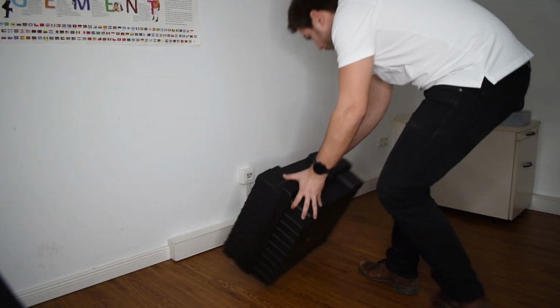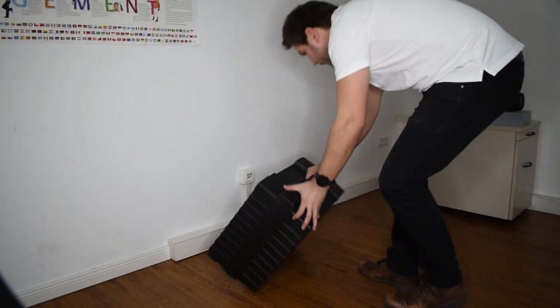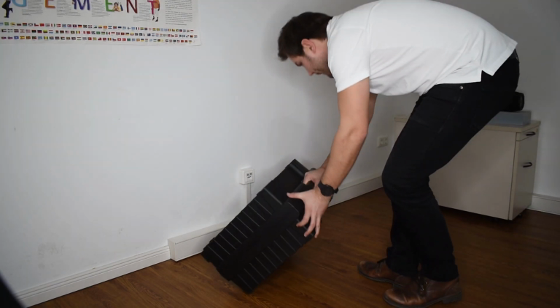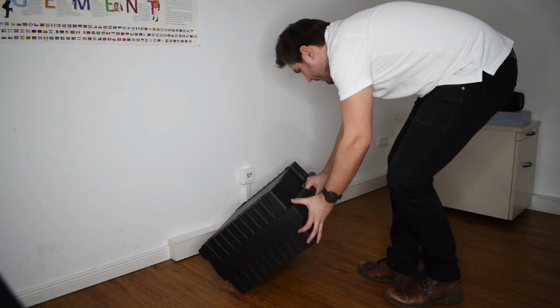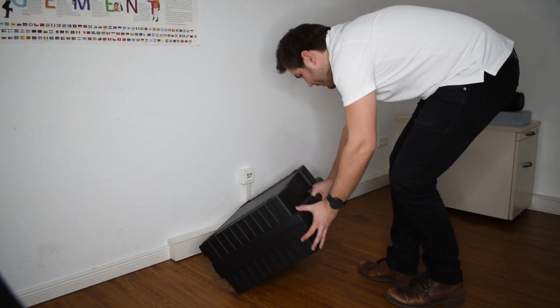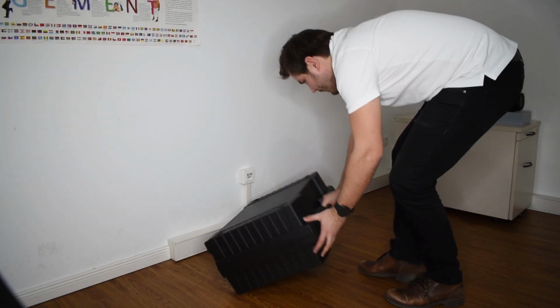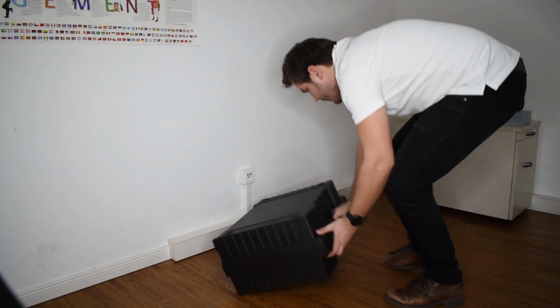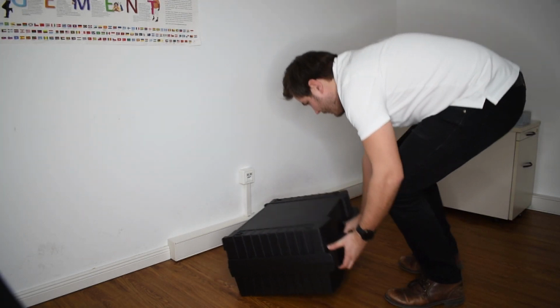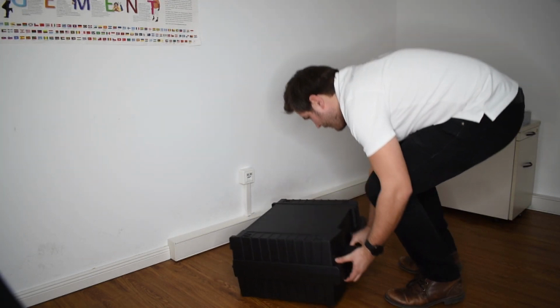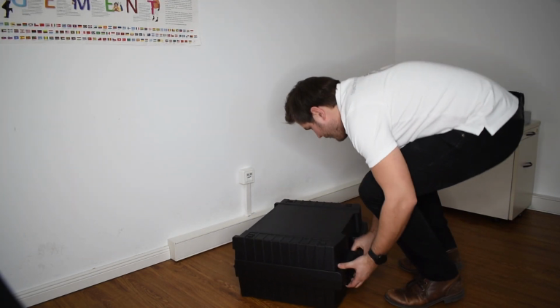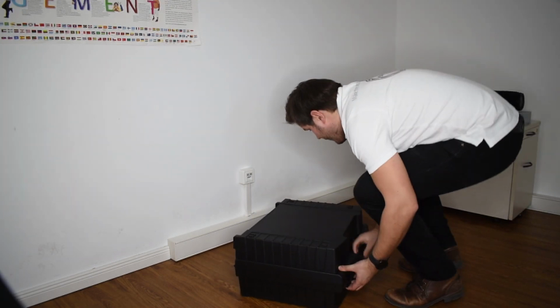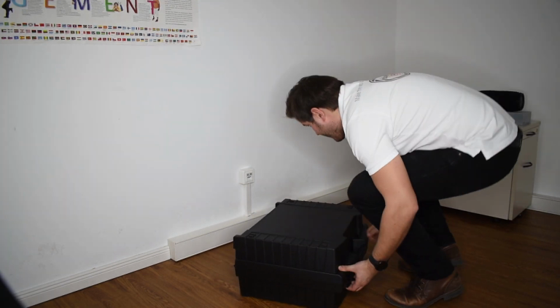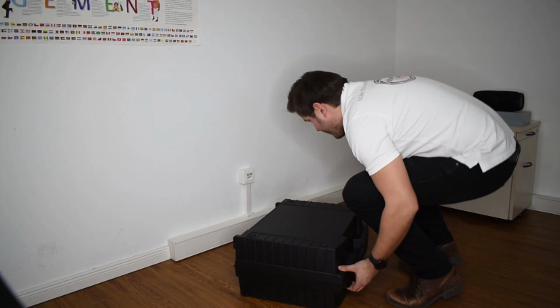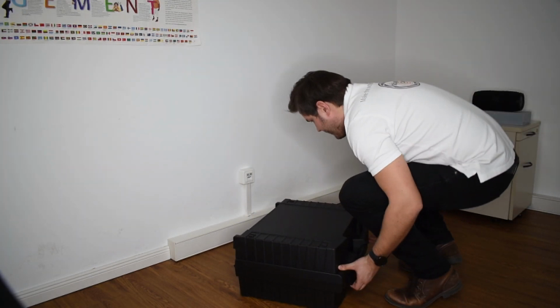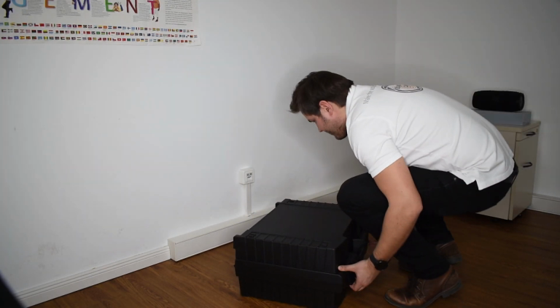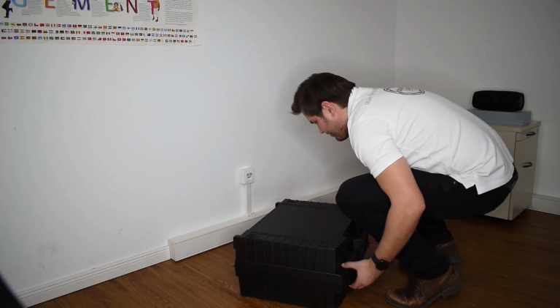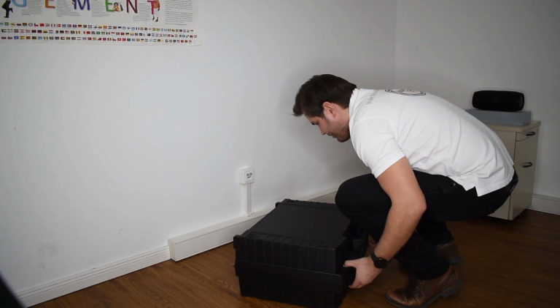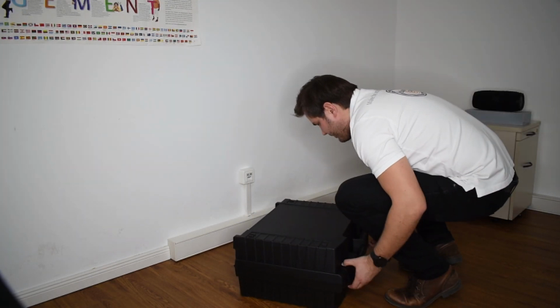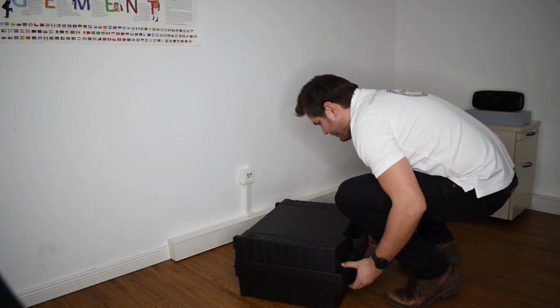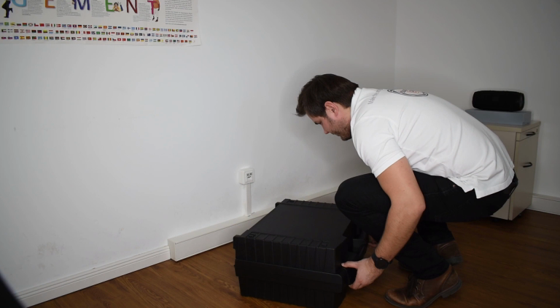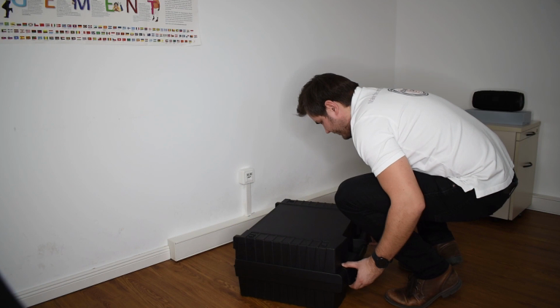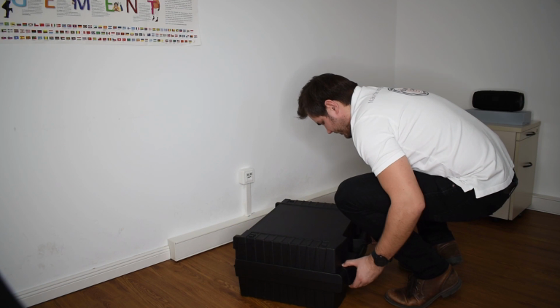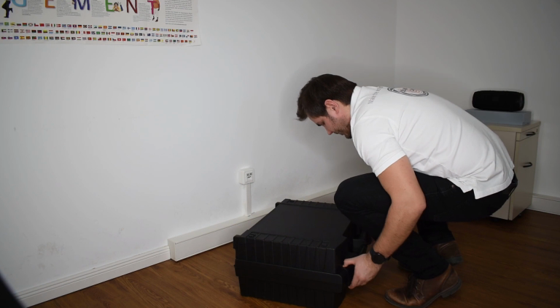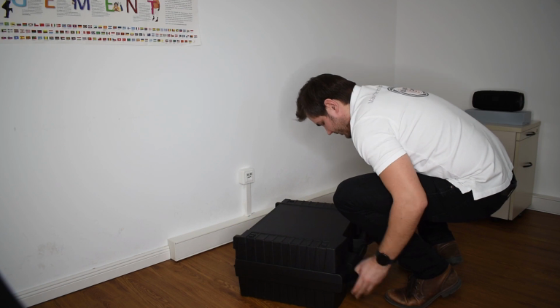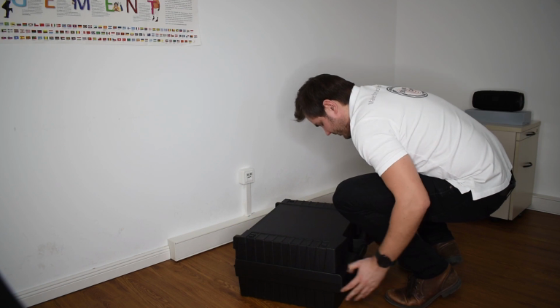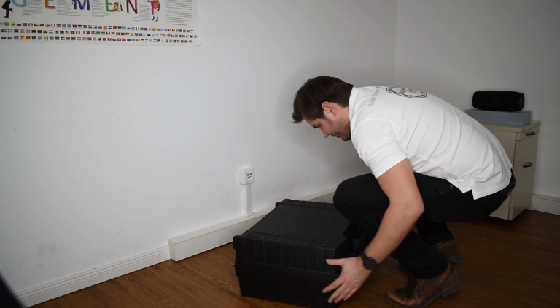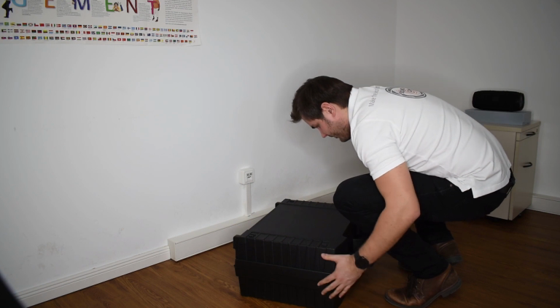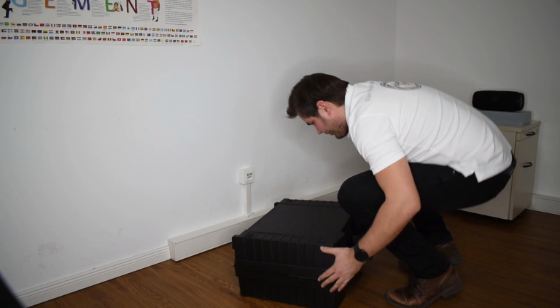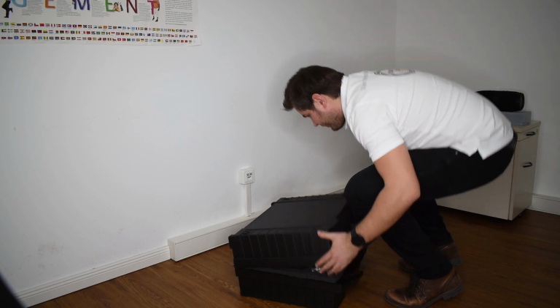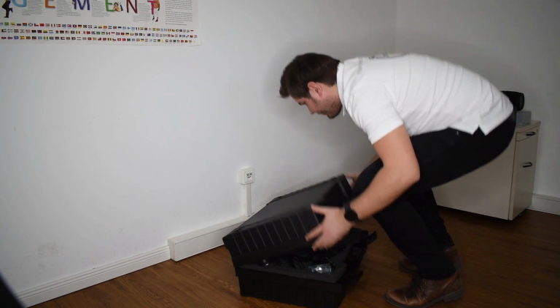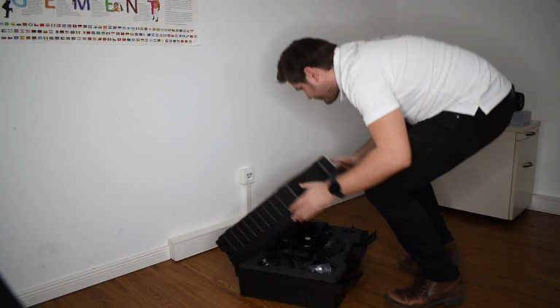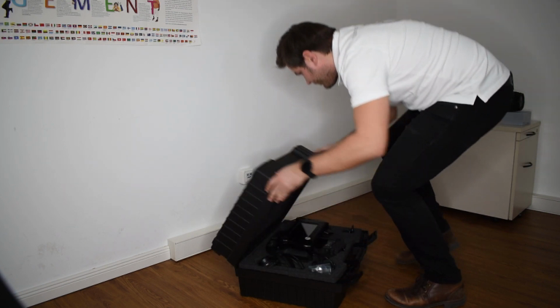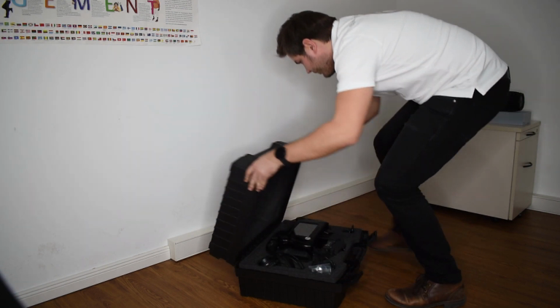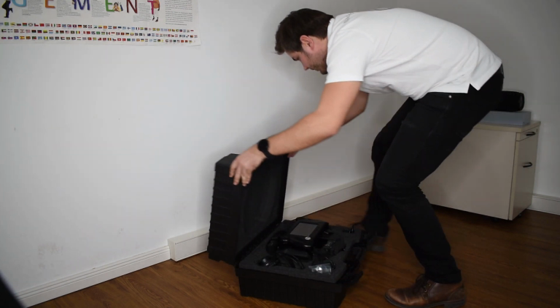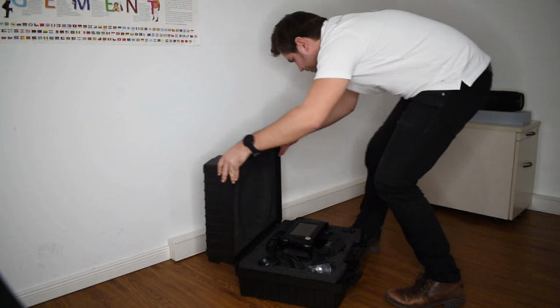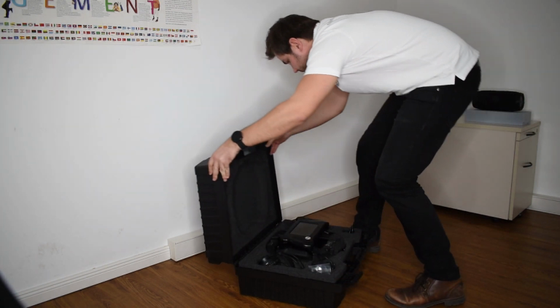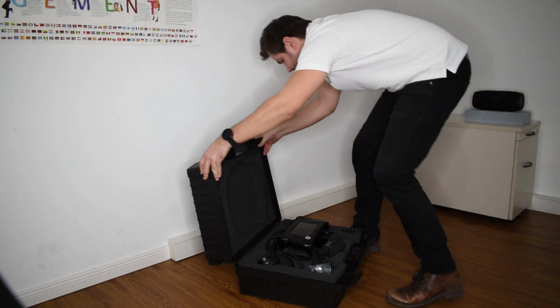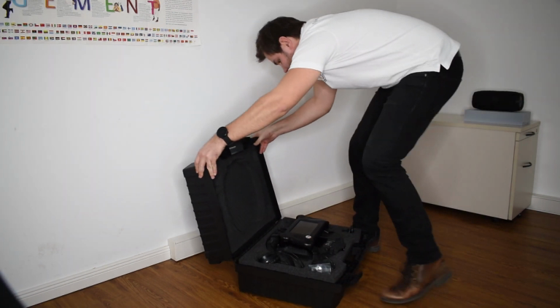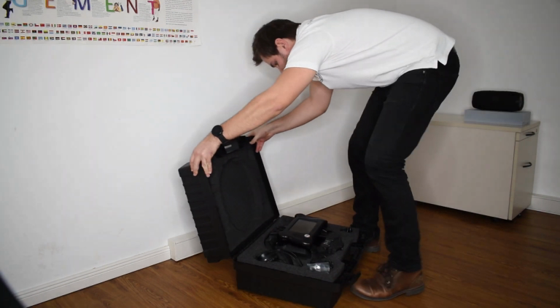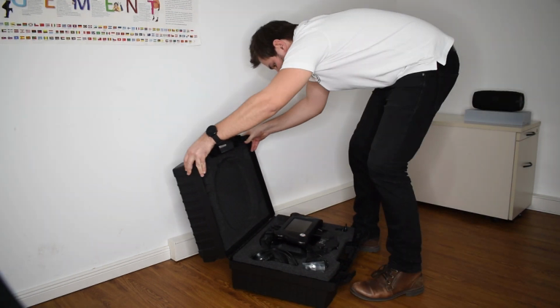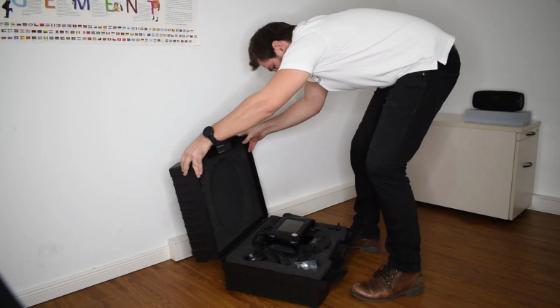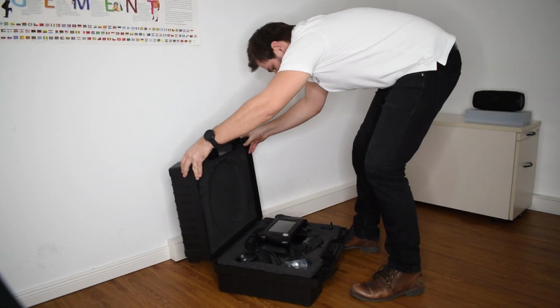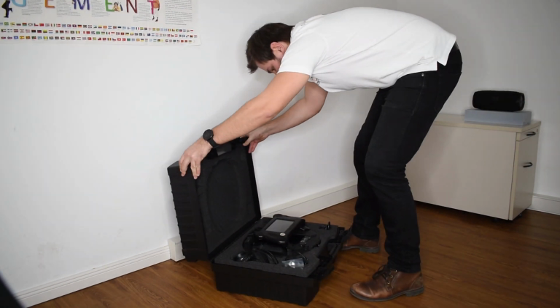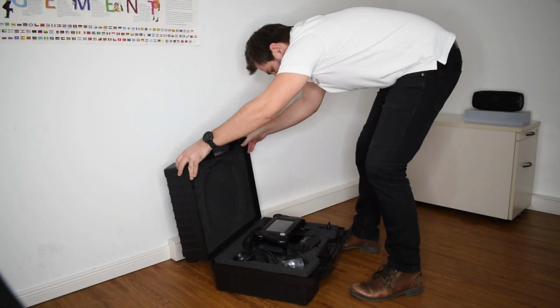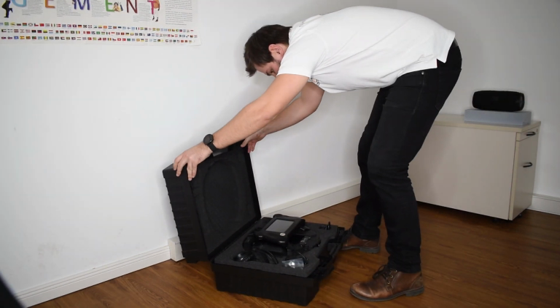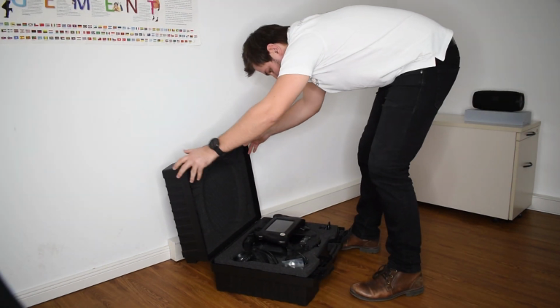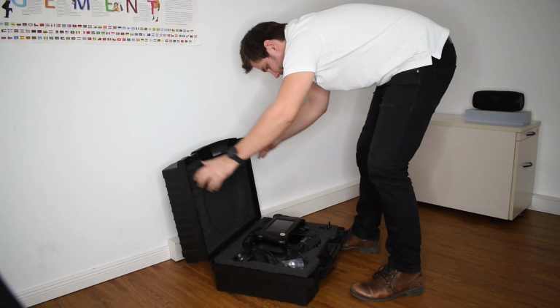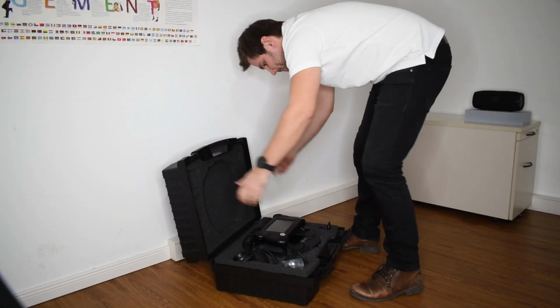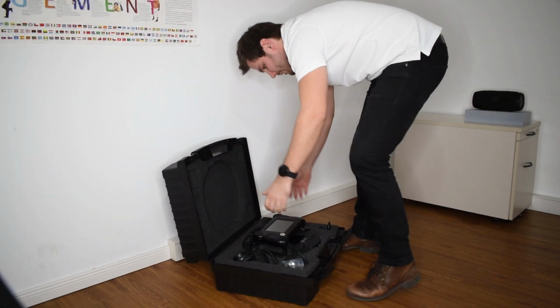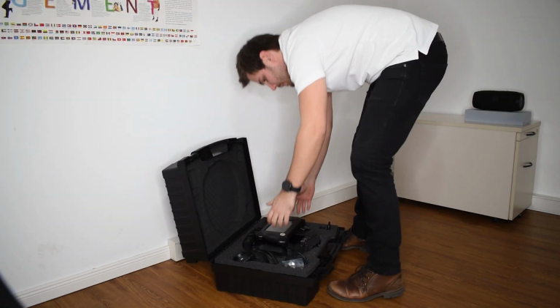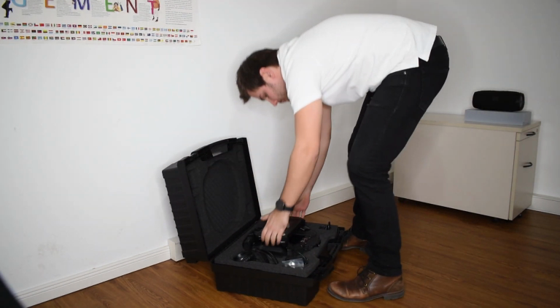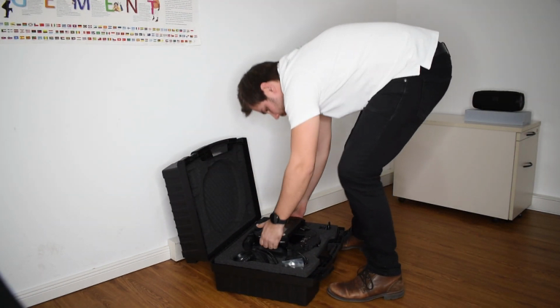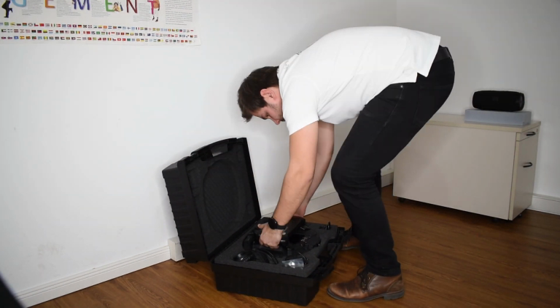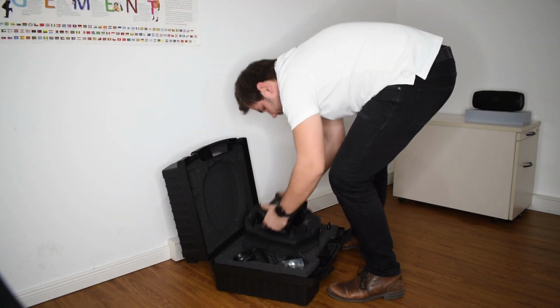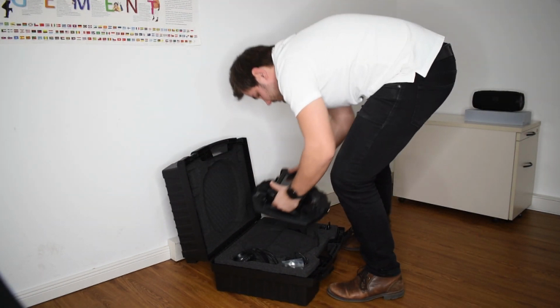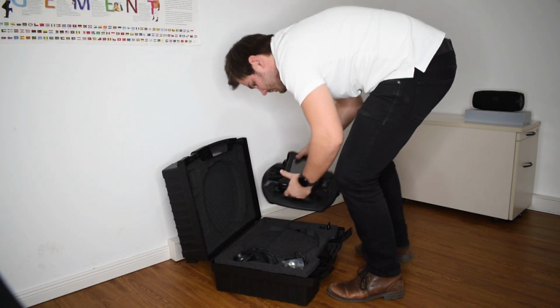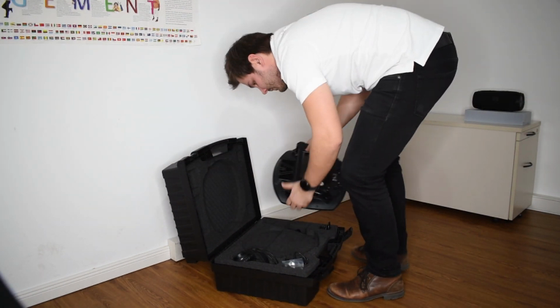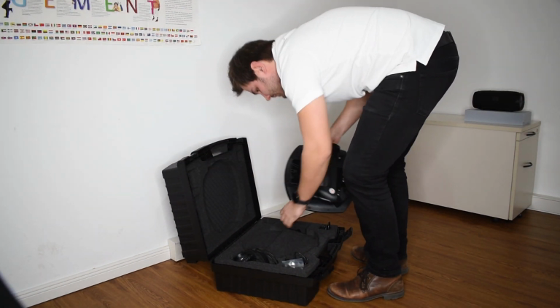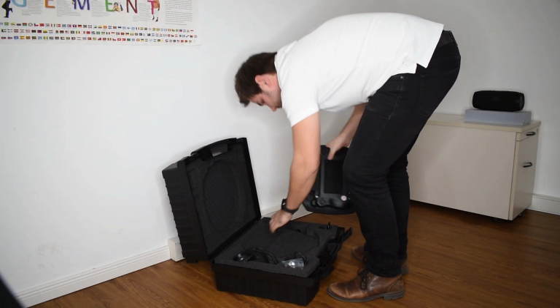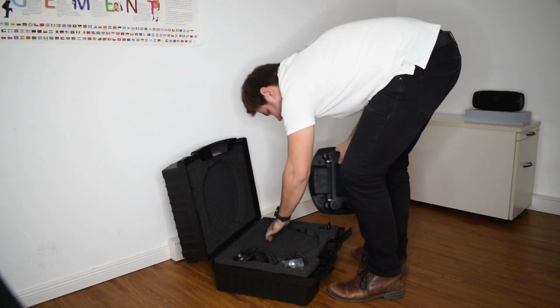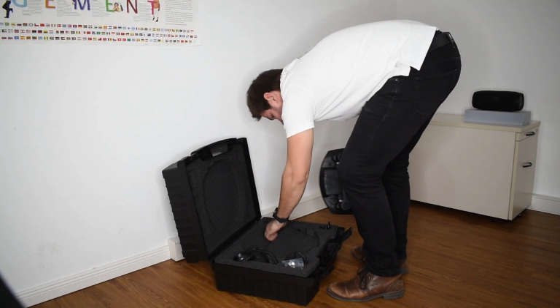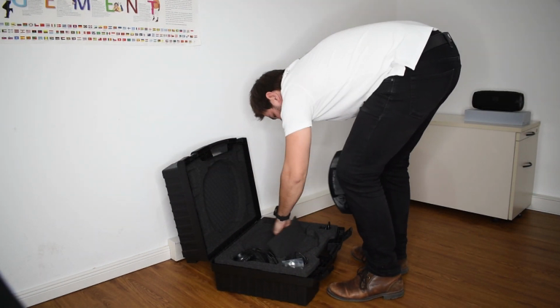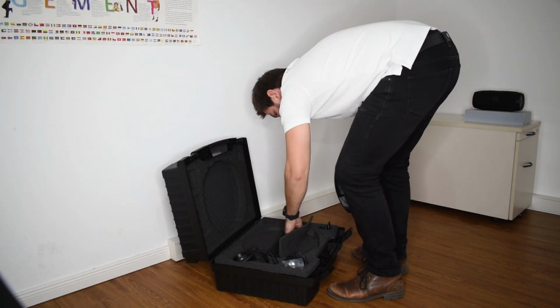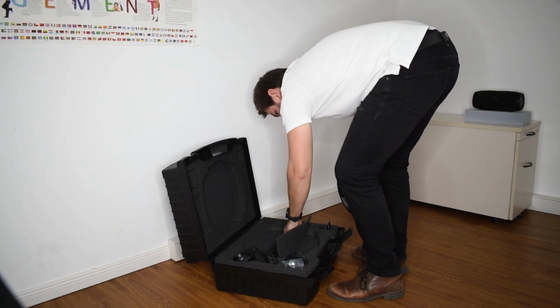First, let's set up the SoundCam. I am putting down the carrying case, opening it, and taking out the SoundCam.